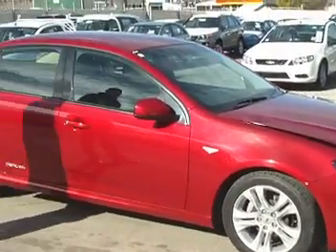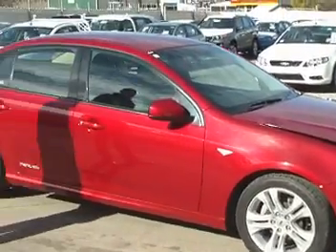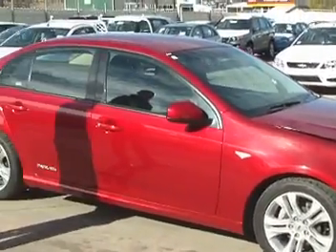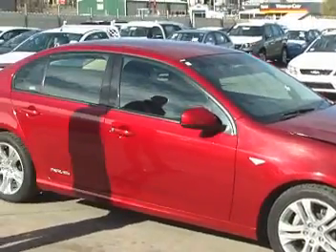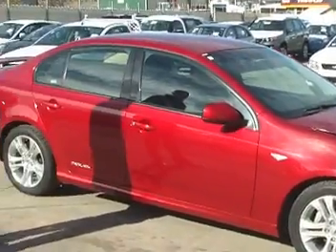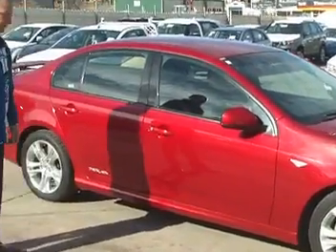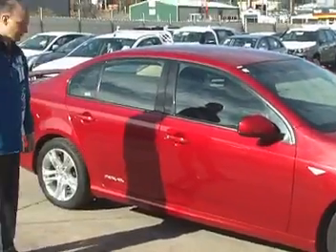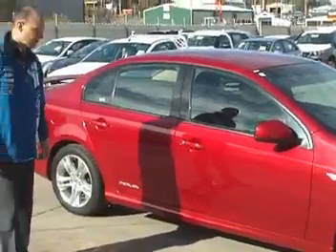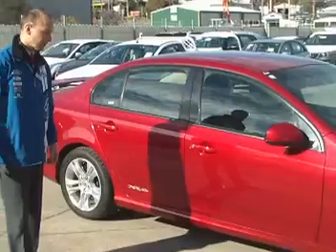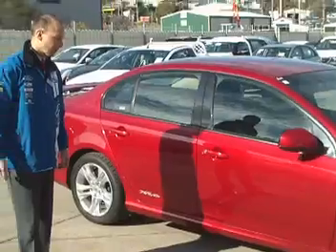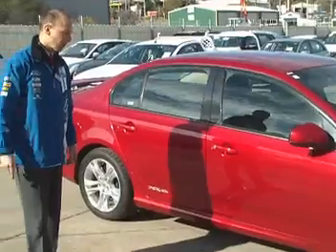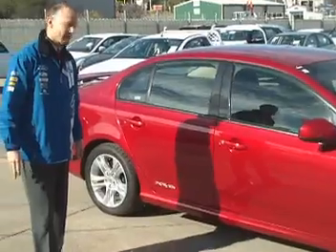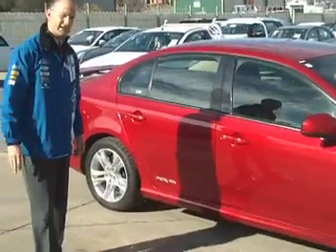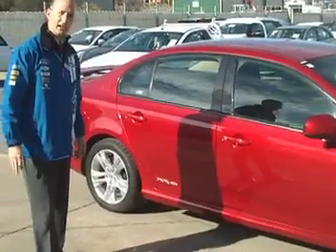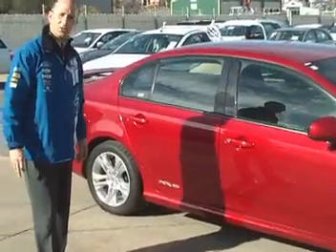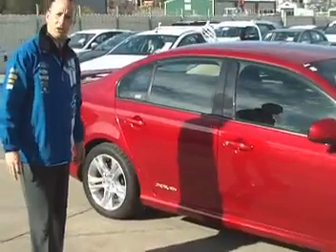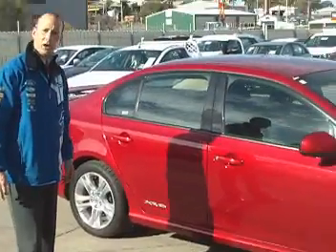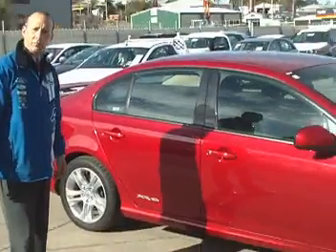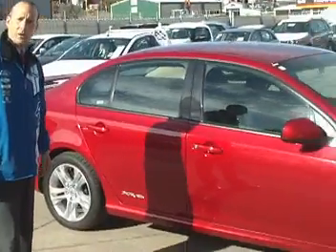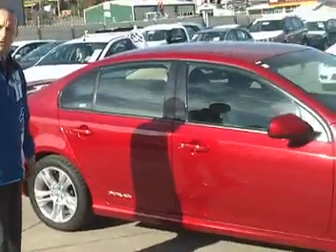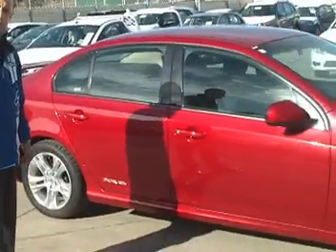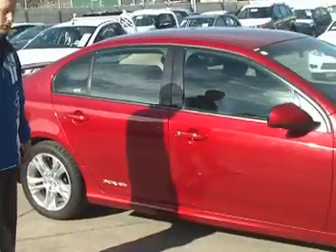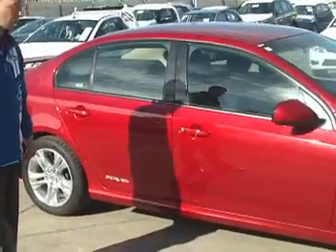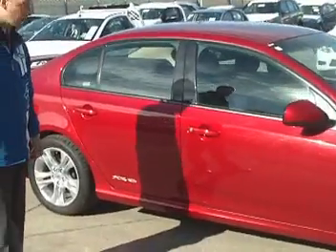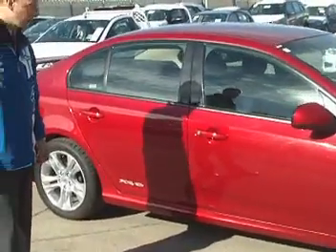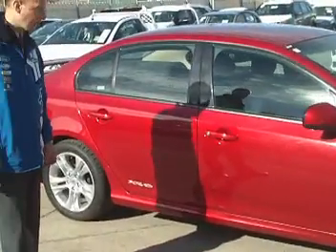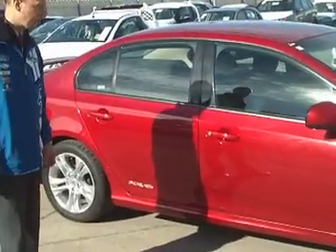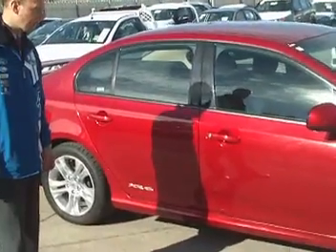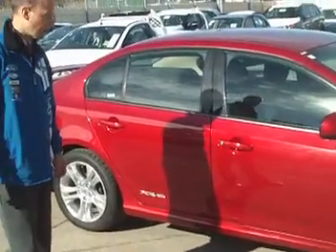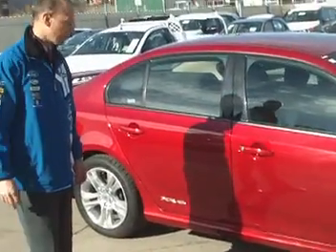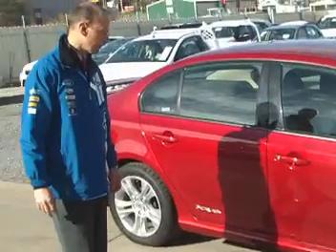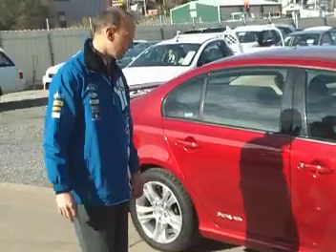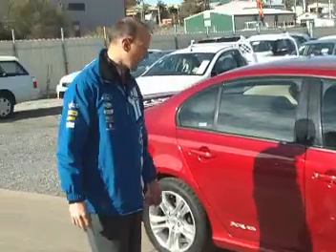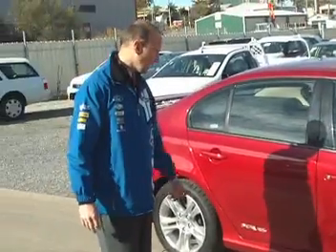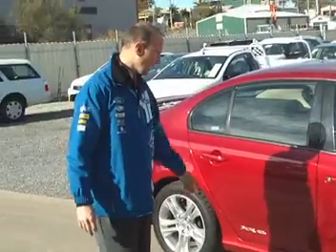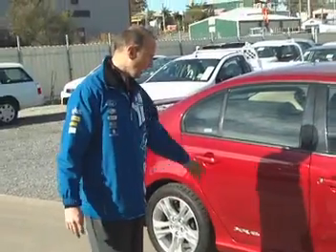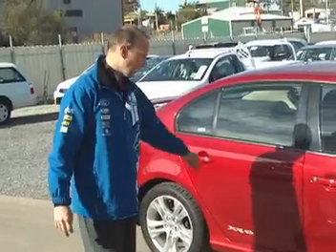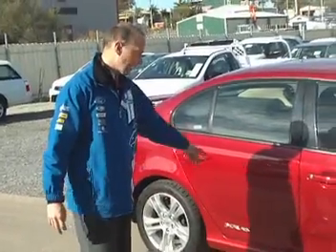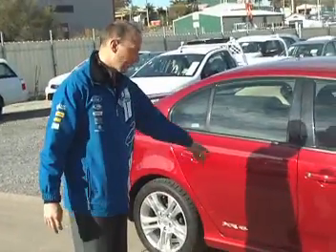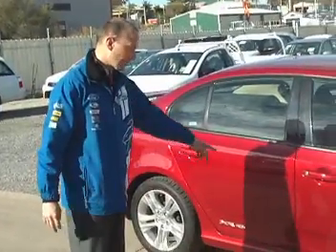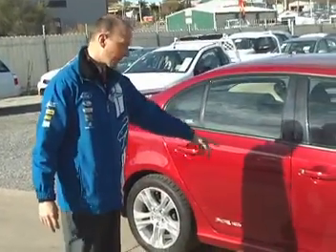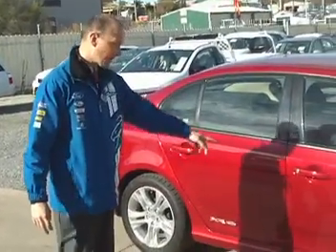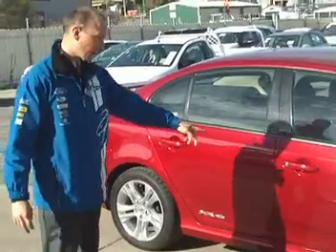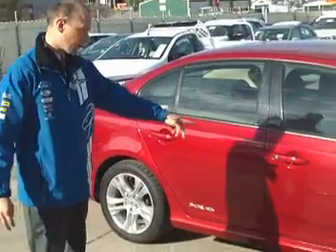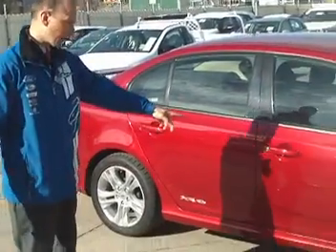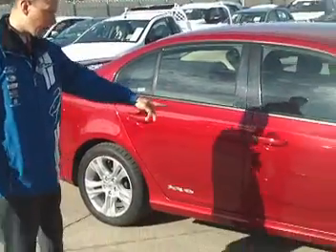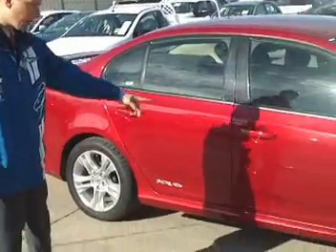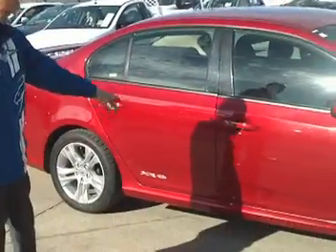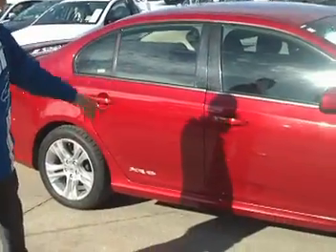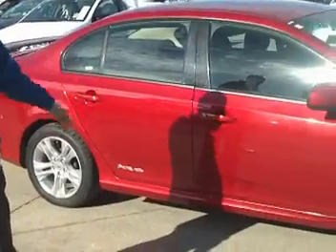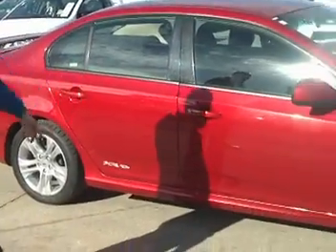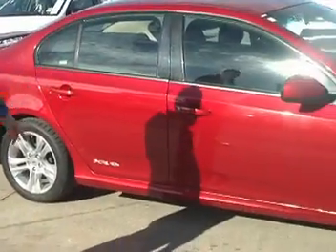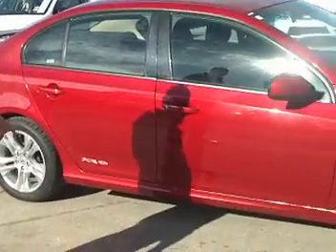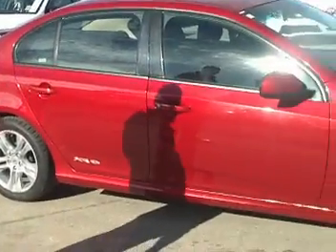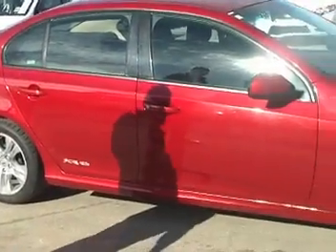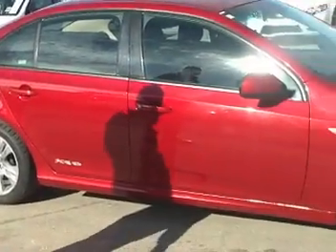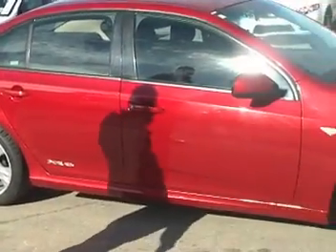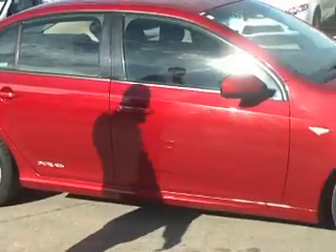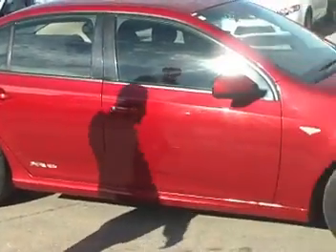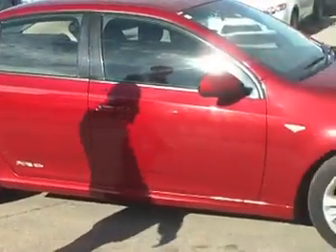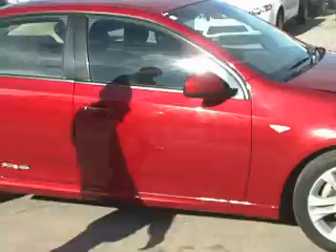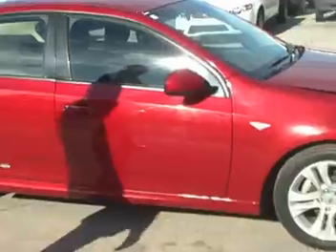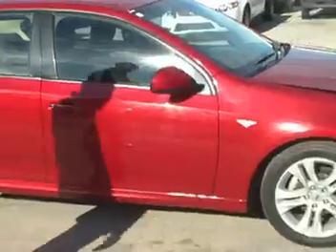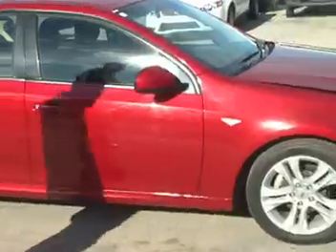37,000 on the clock. It's an 09 model, one of the later ones. I'm going to give you a good look at the bodywork — absolutely immaculate.